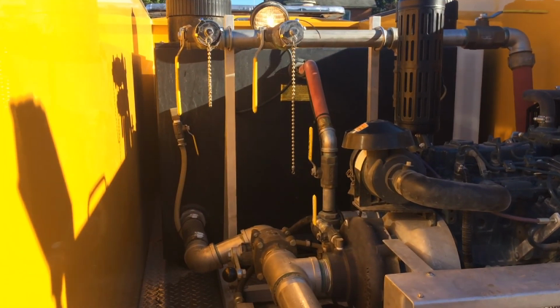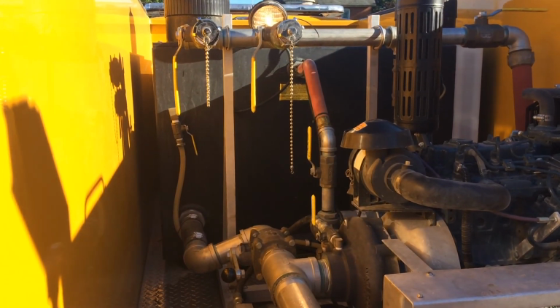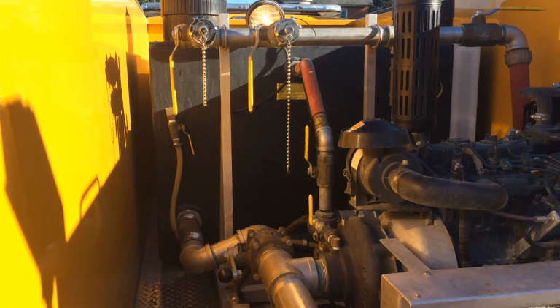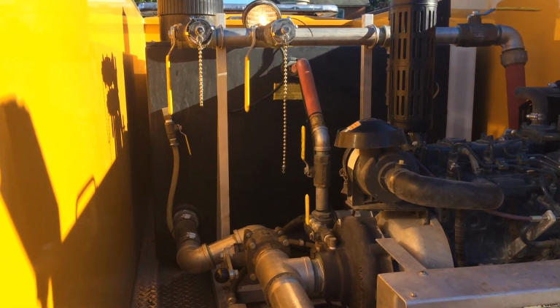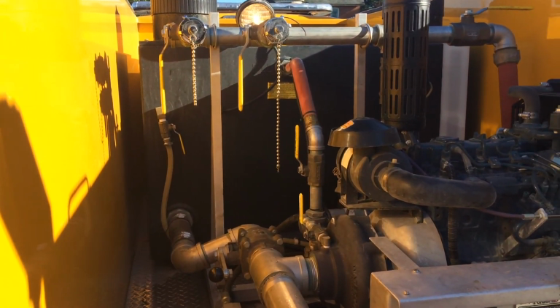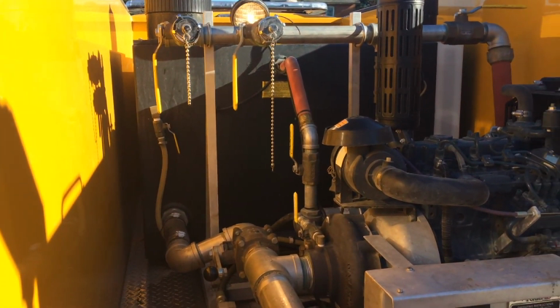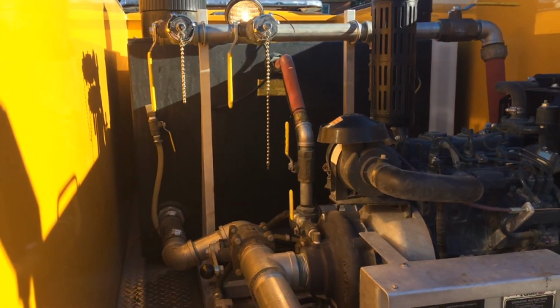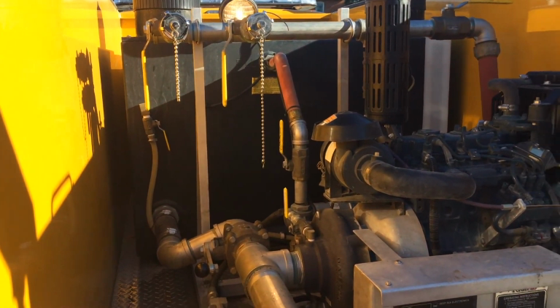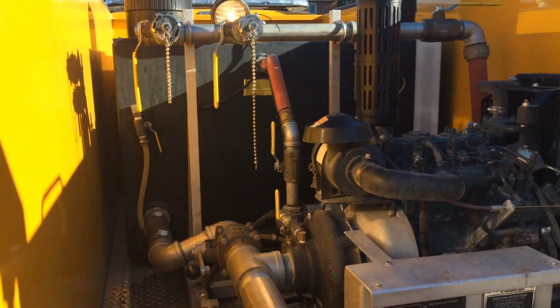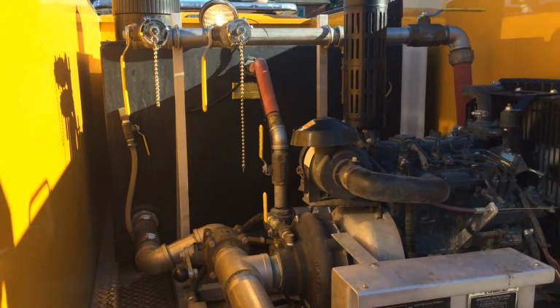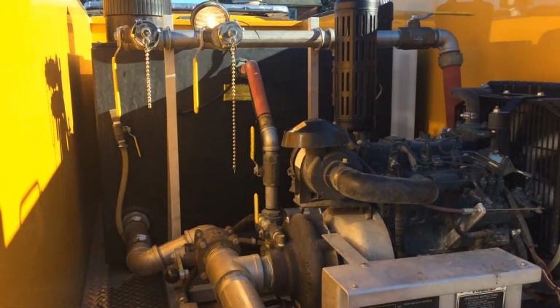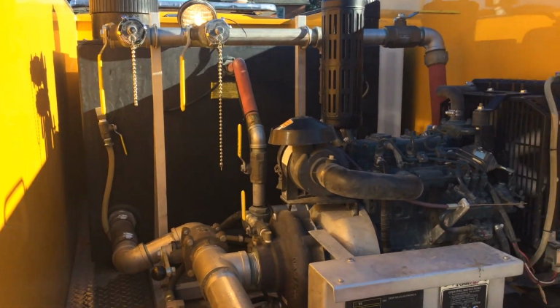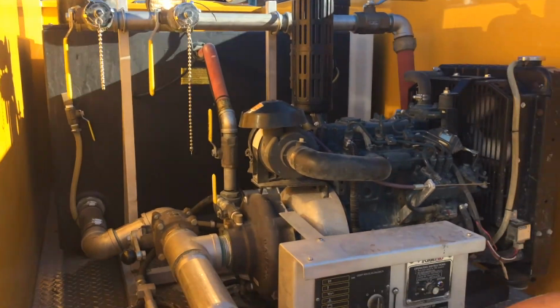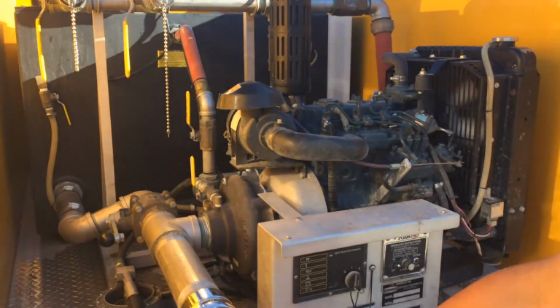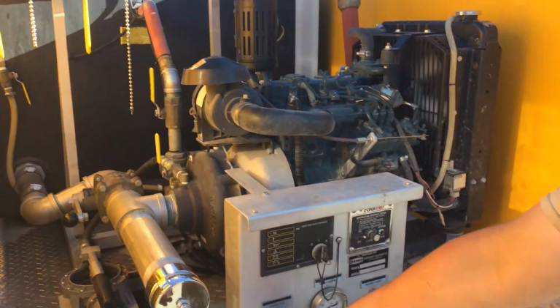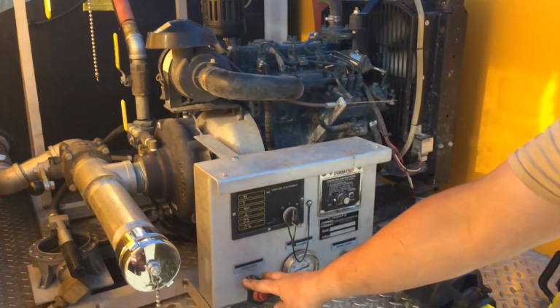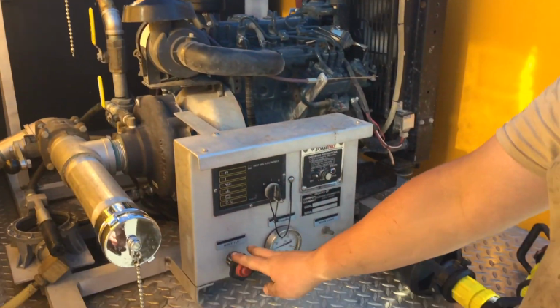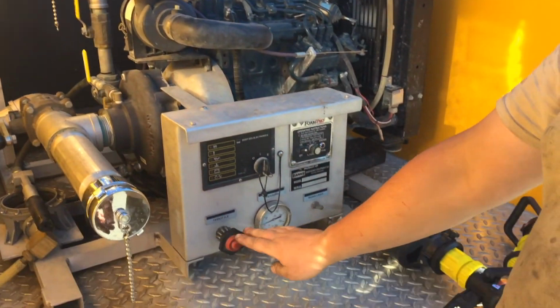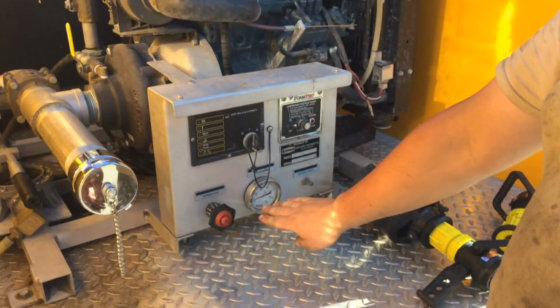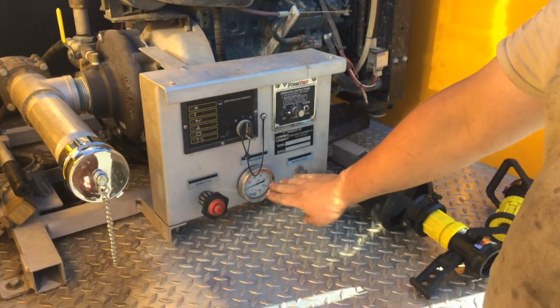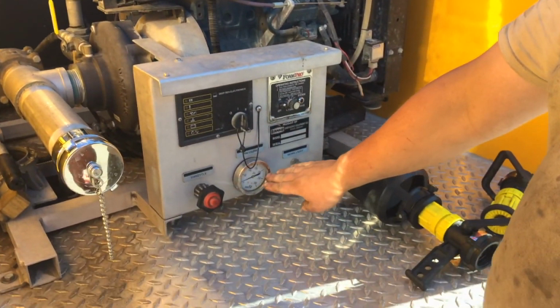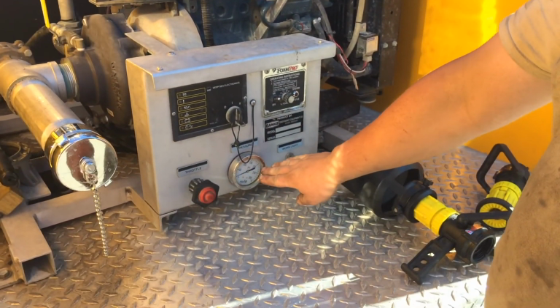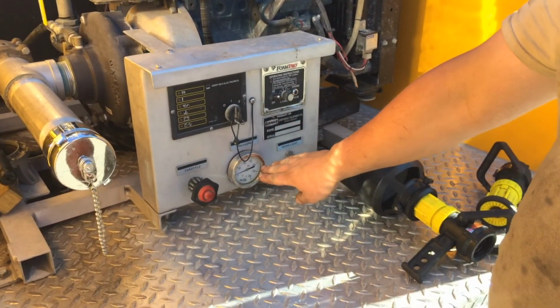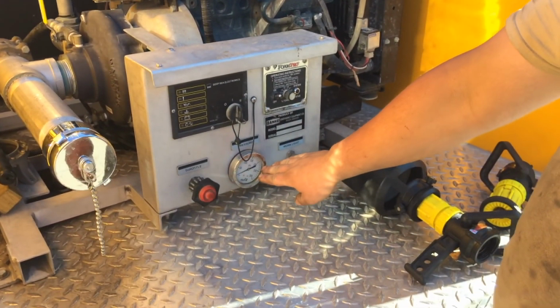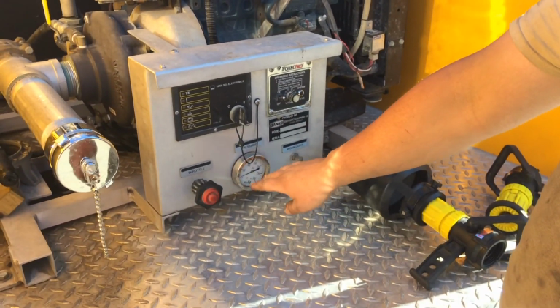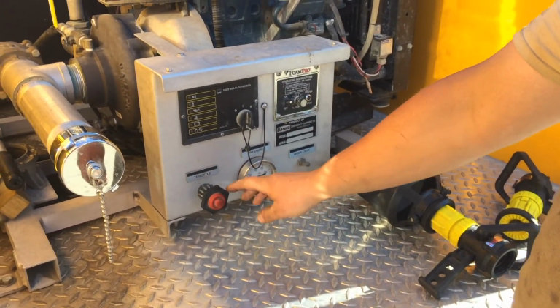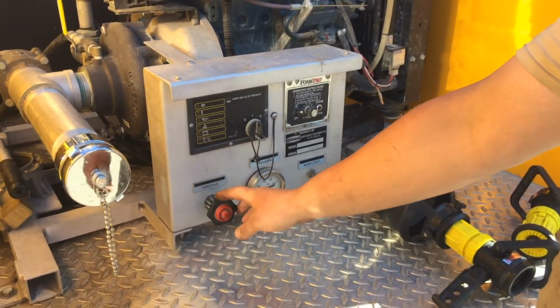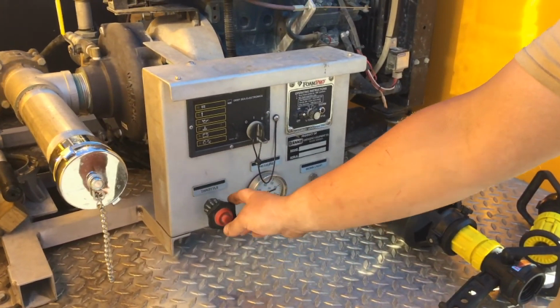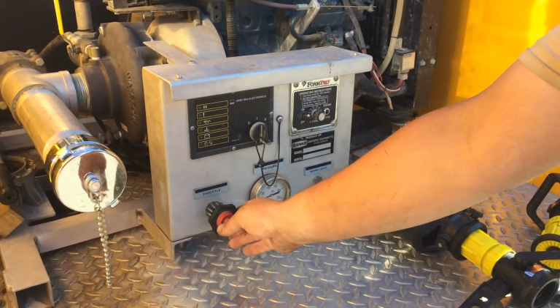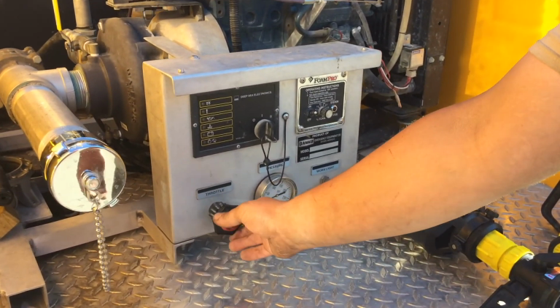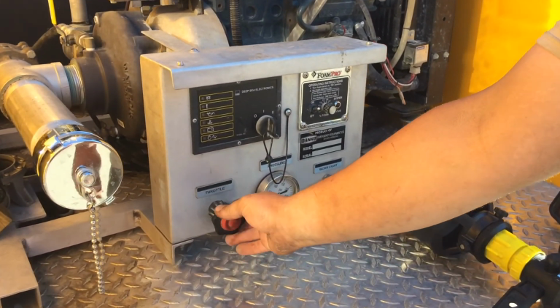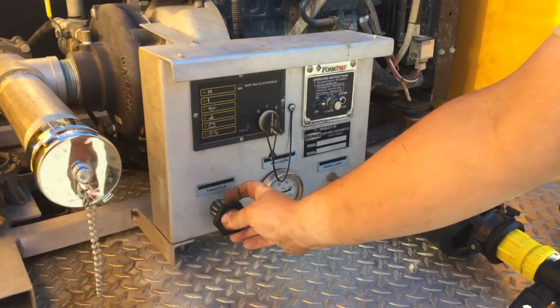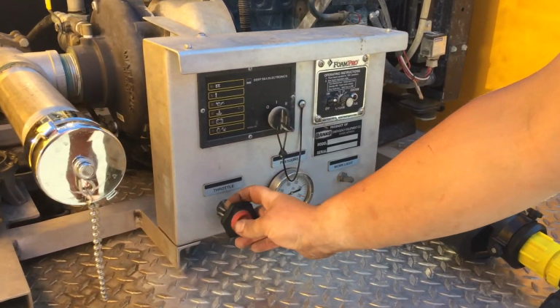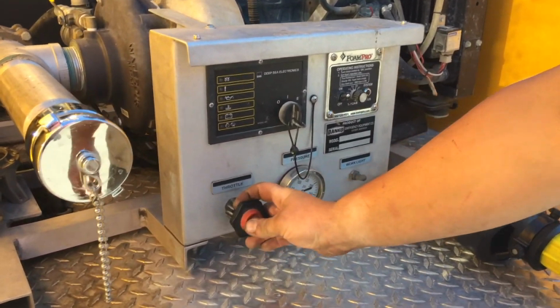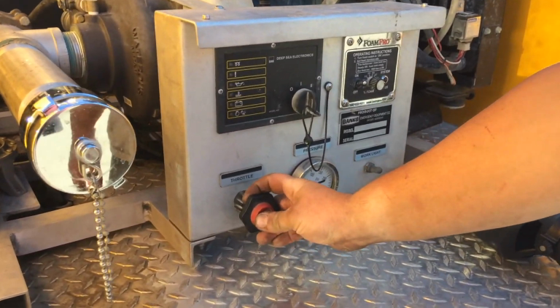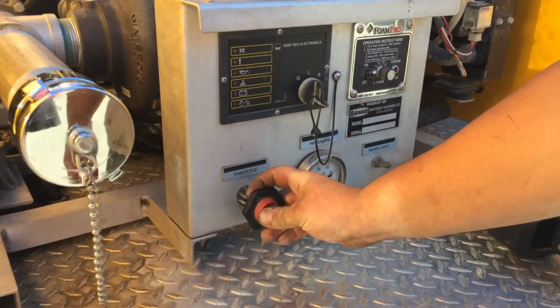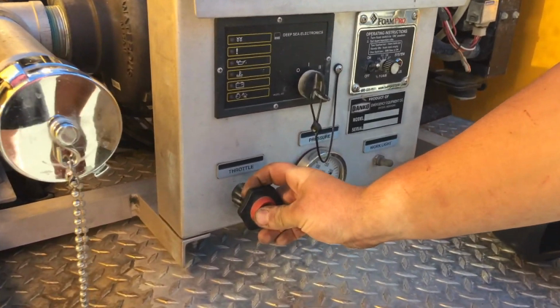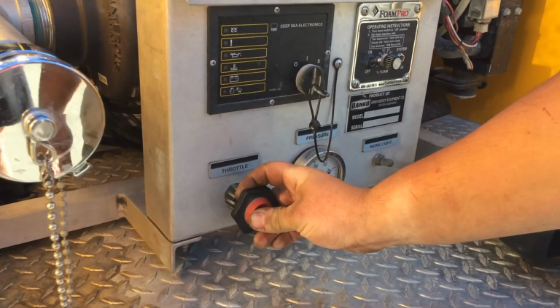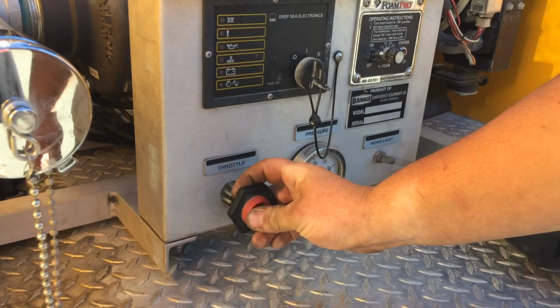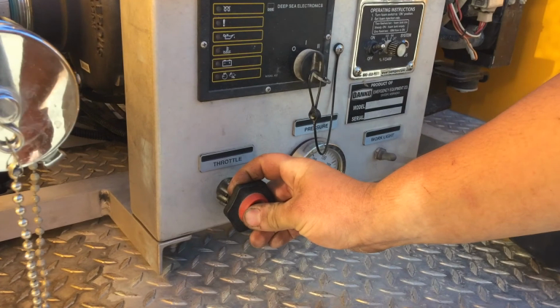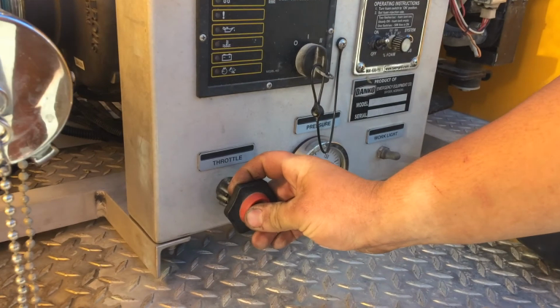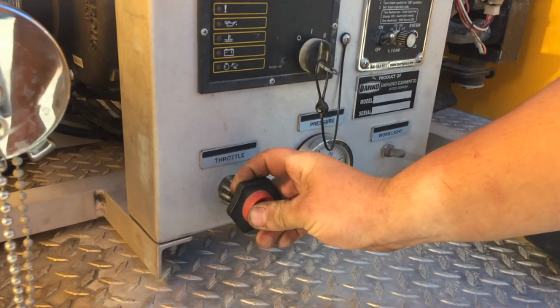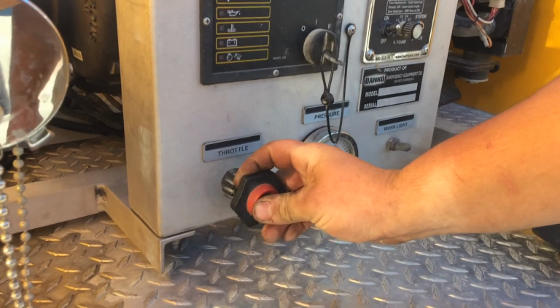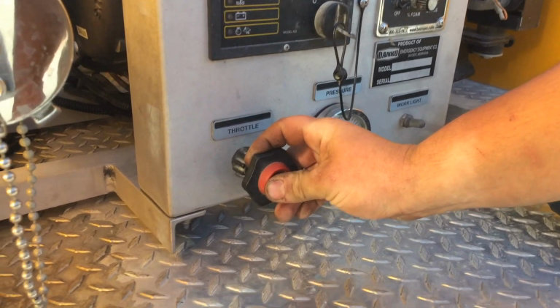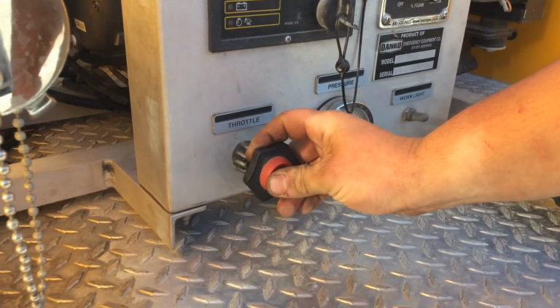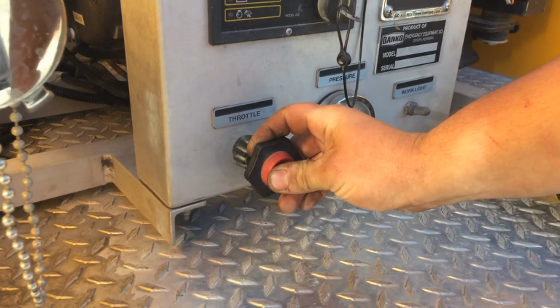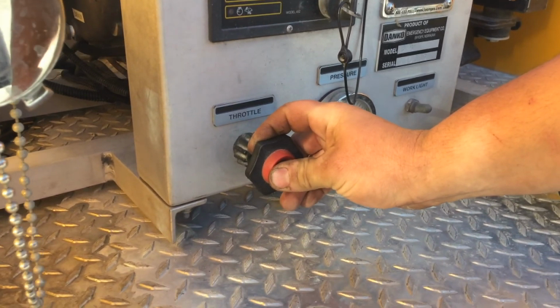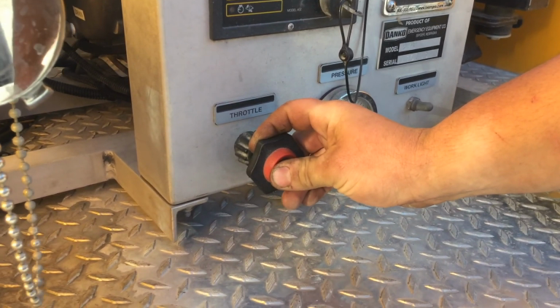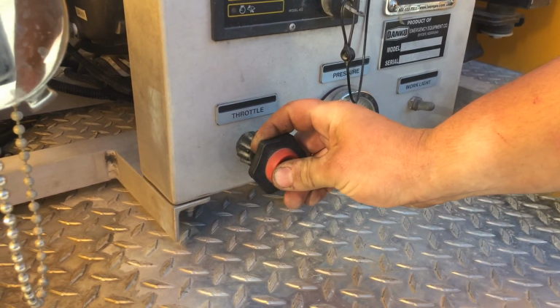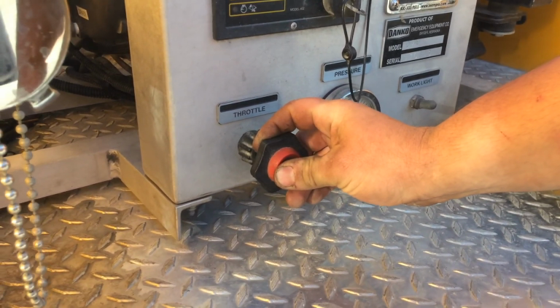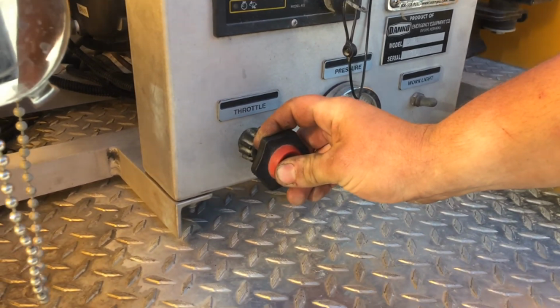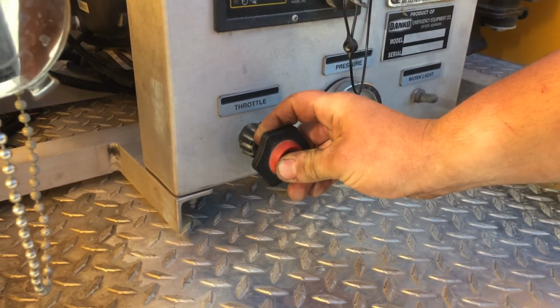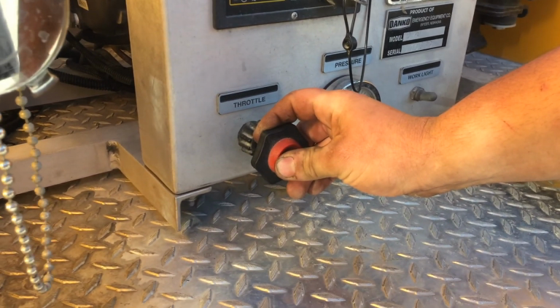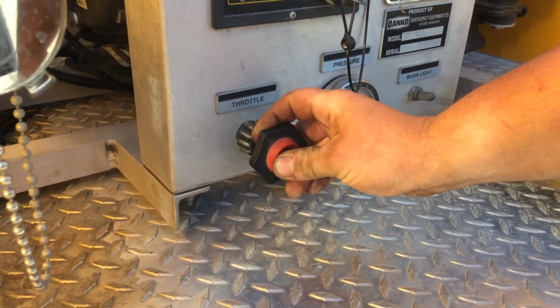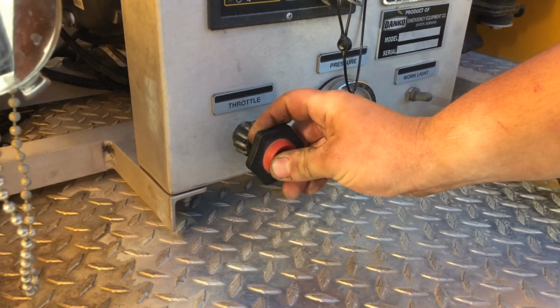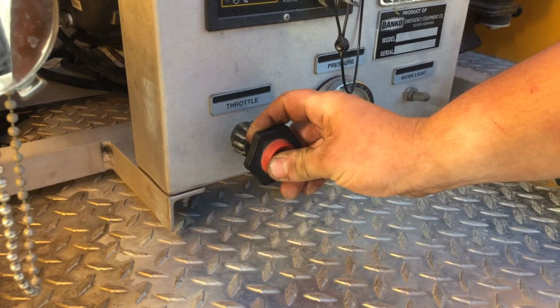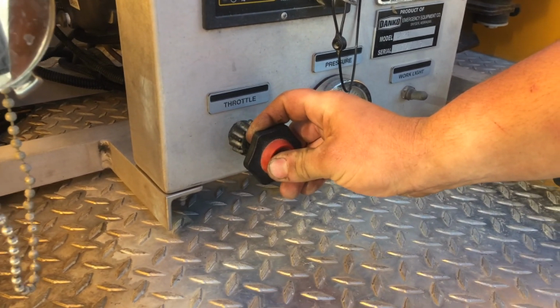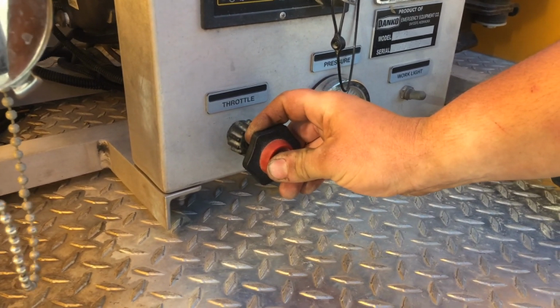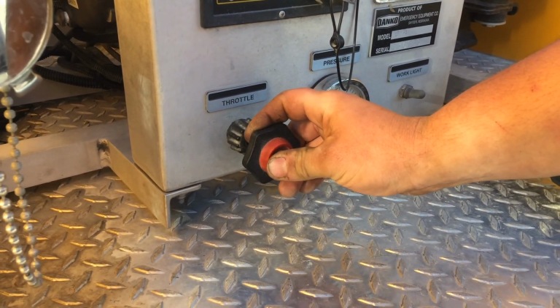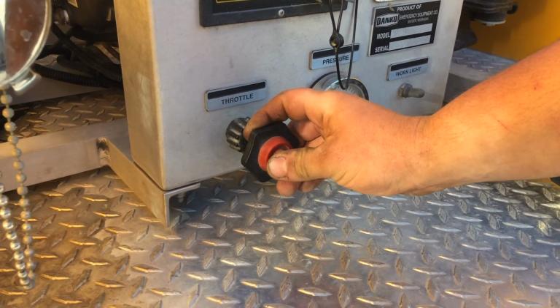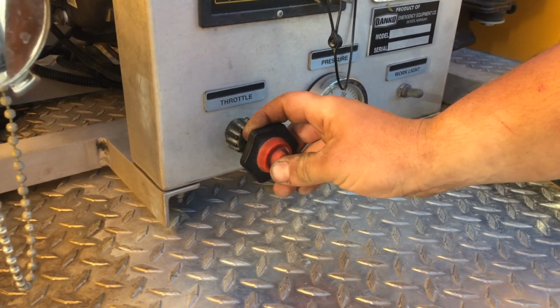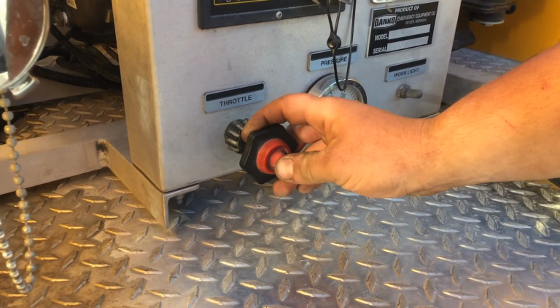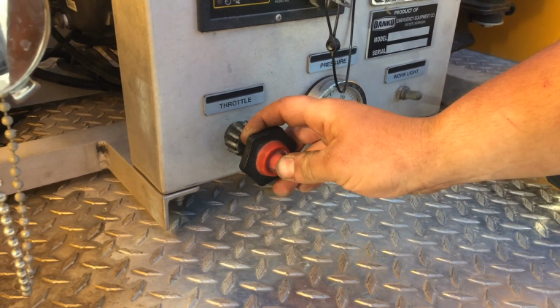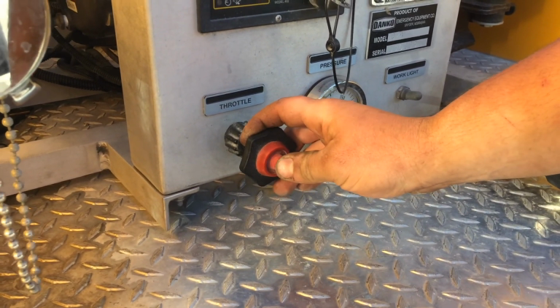Pressure is controlled by your throttle — the gauge right here. More throttle means more pressure.